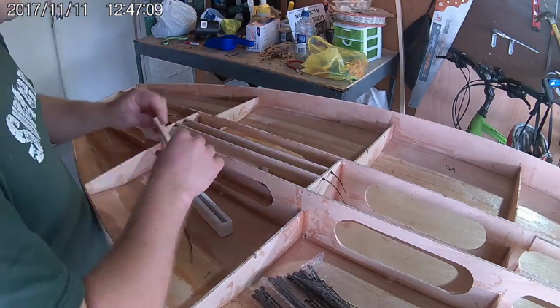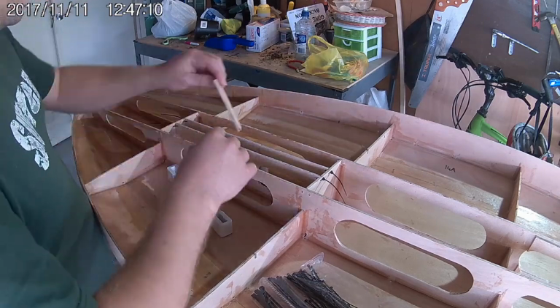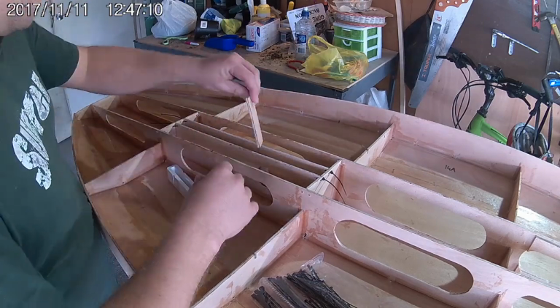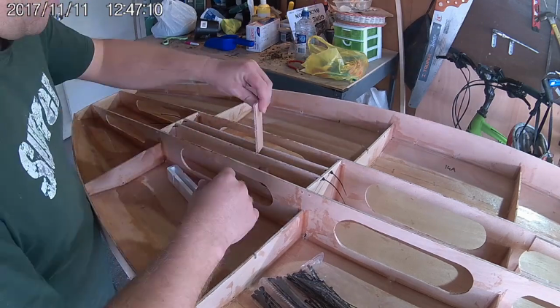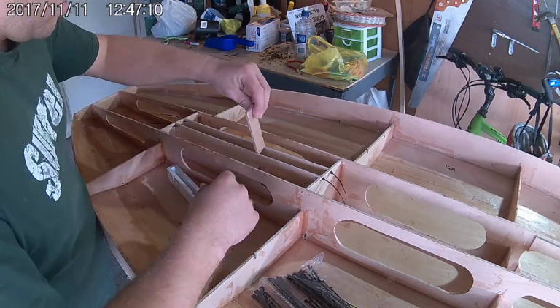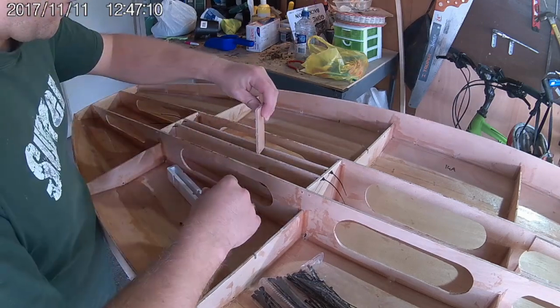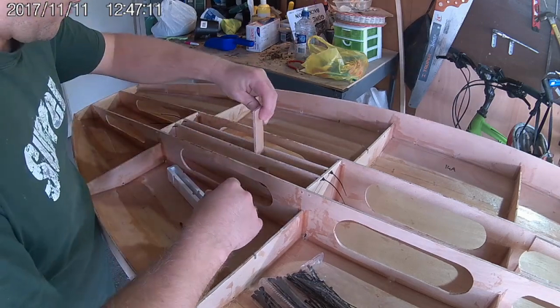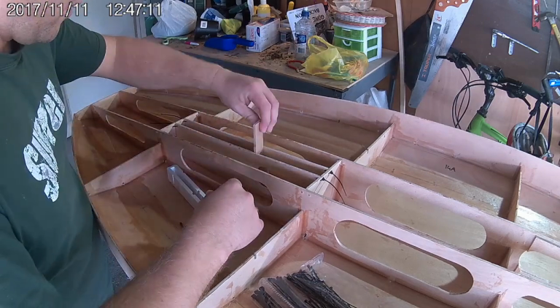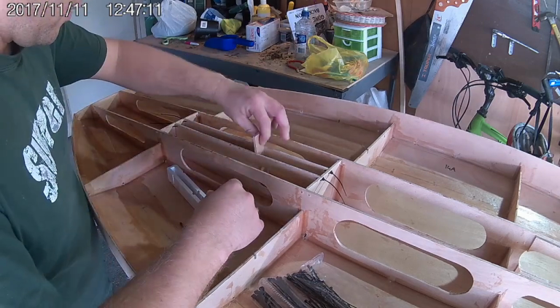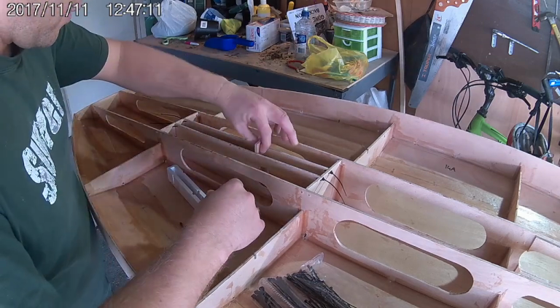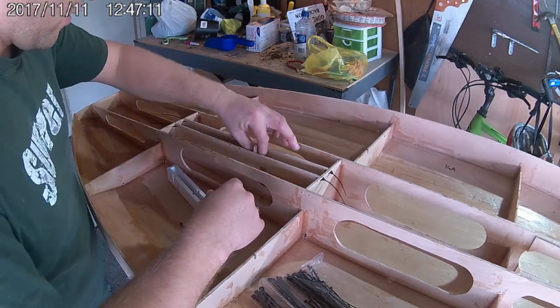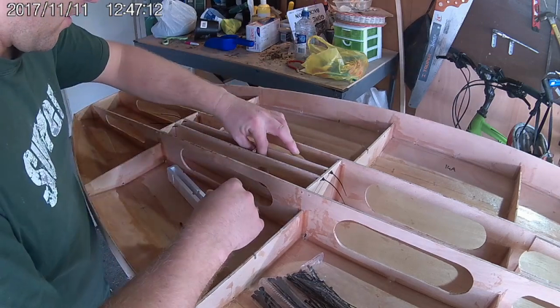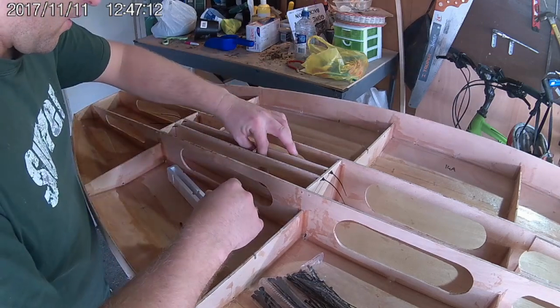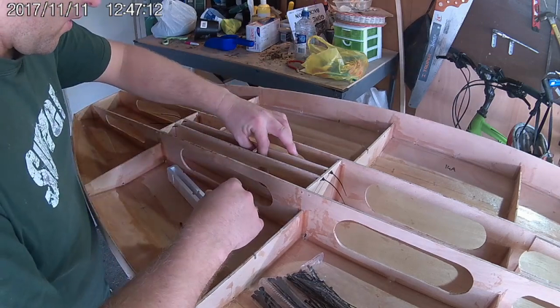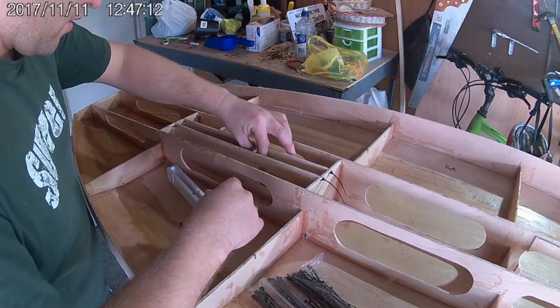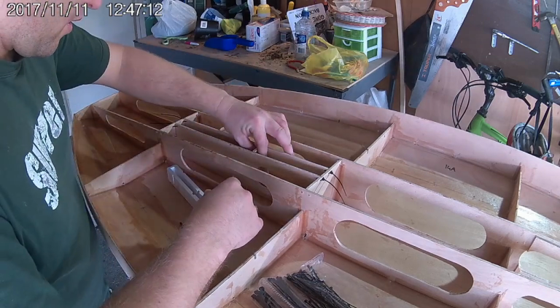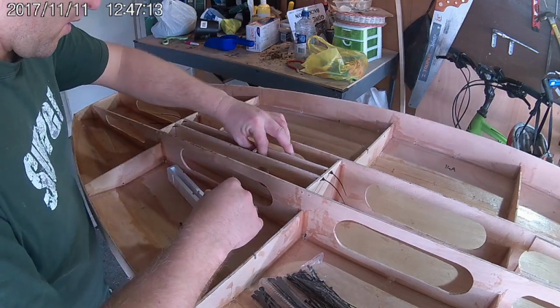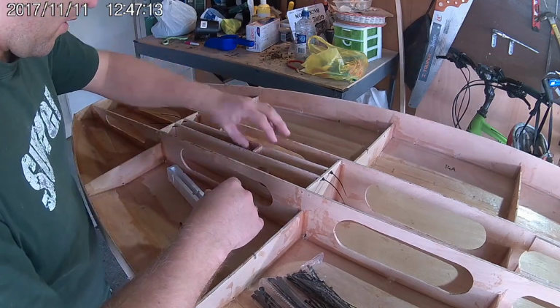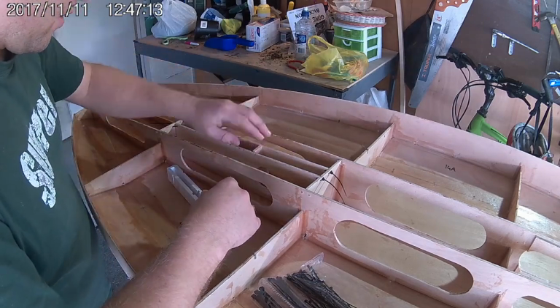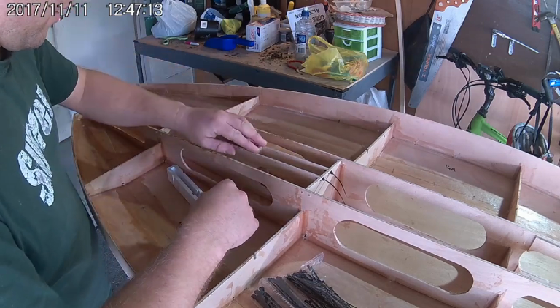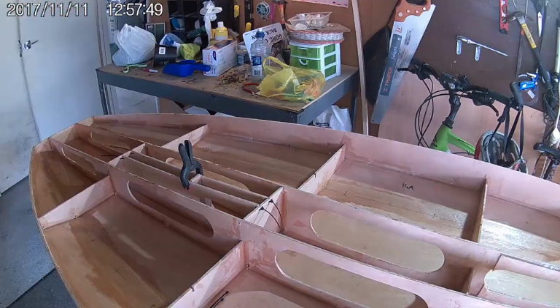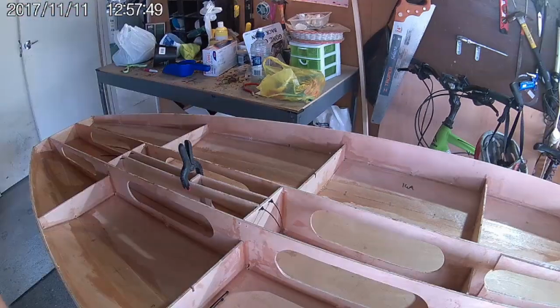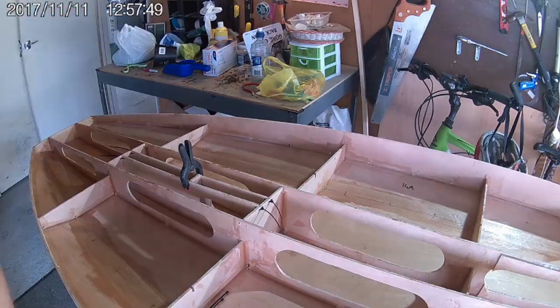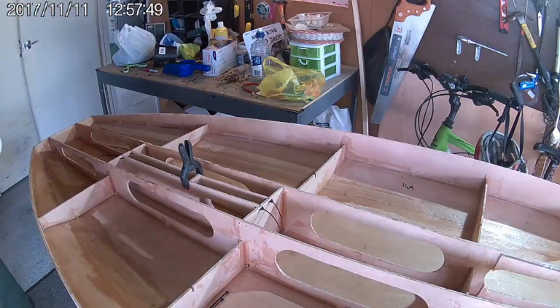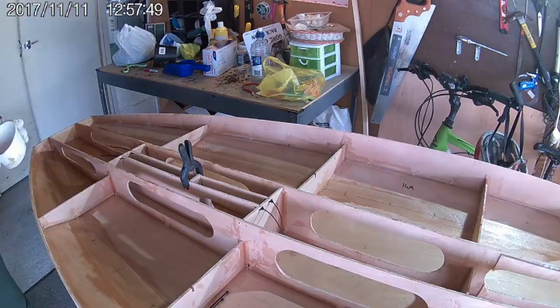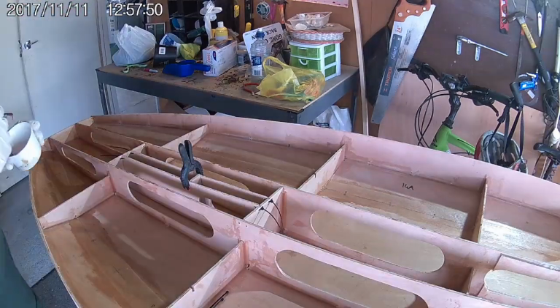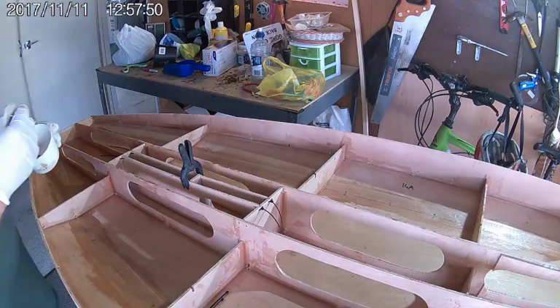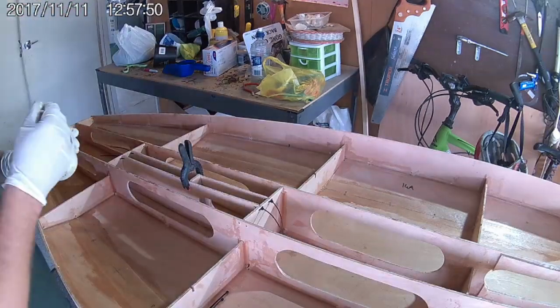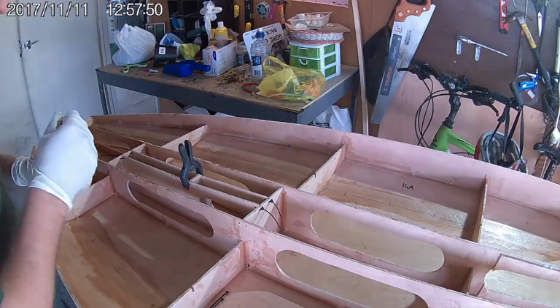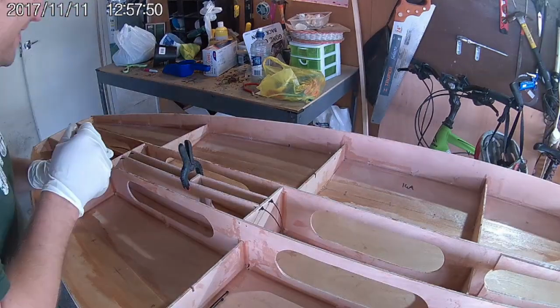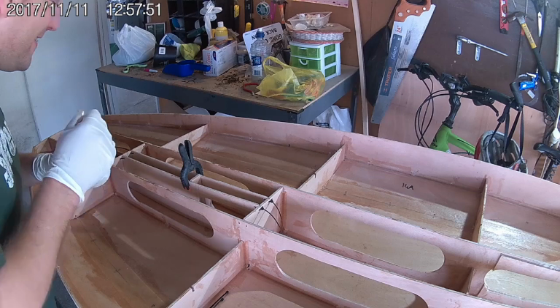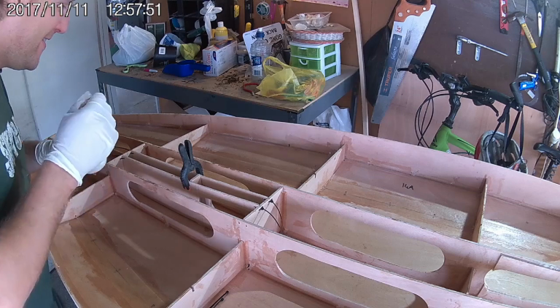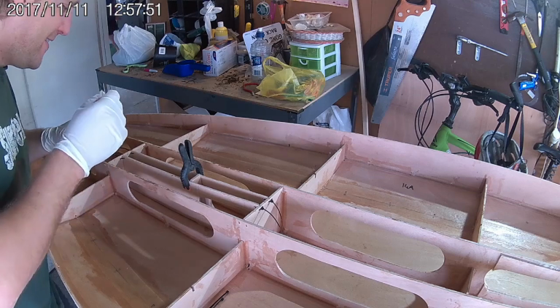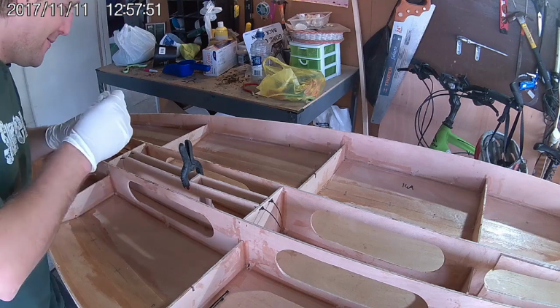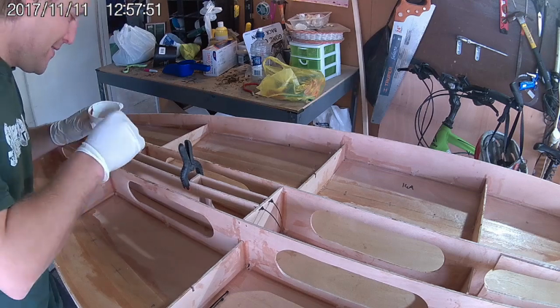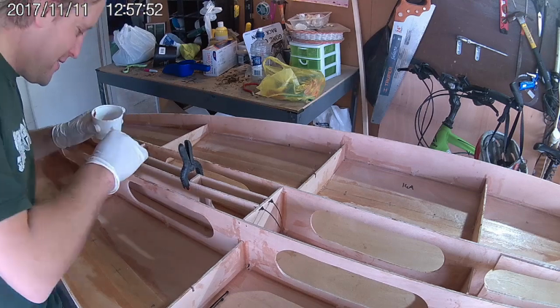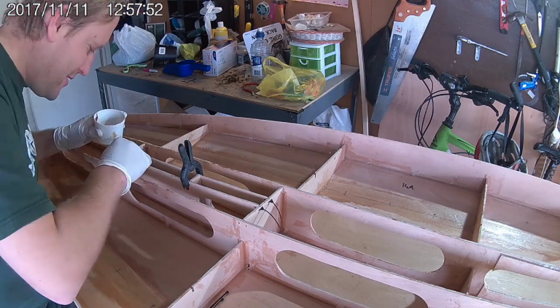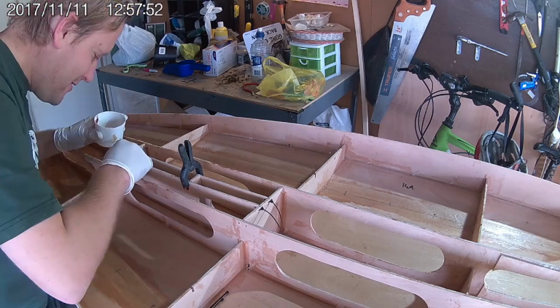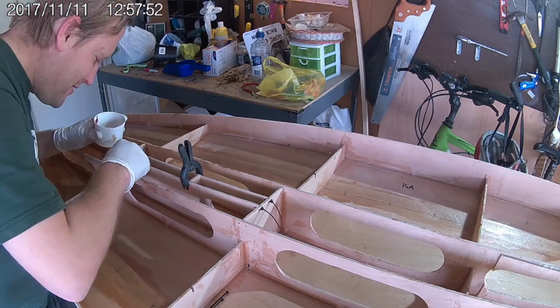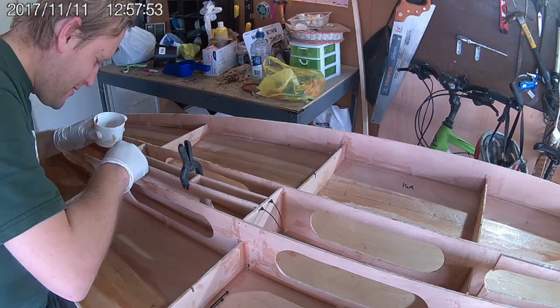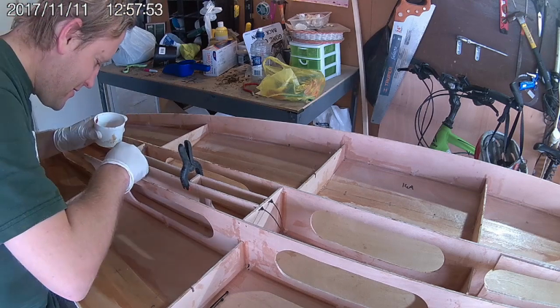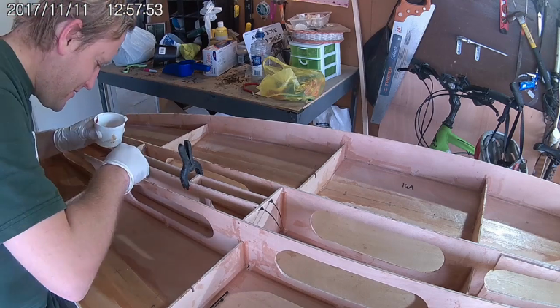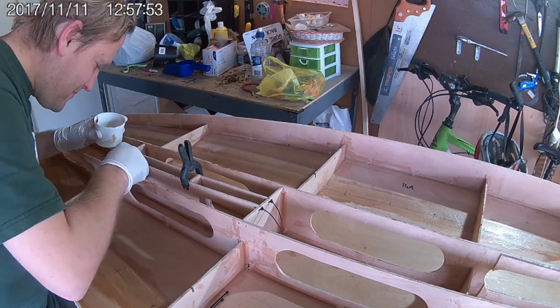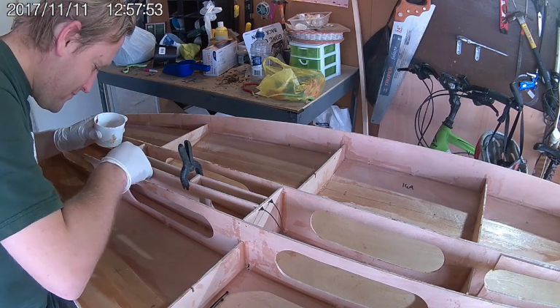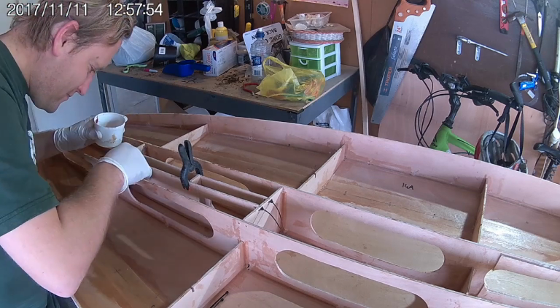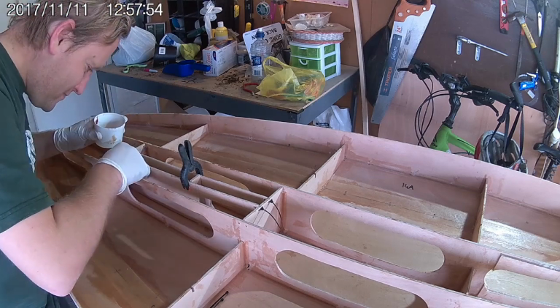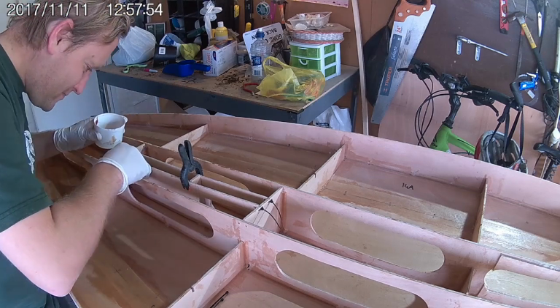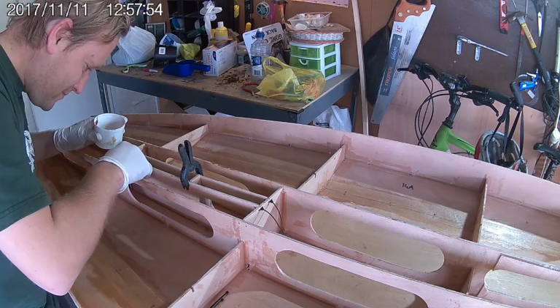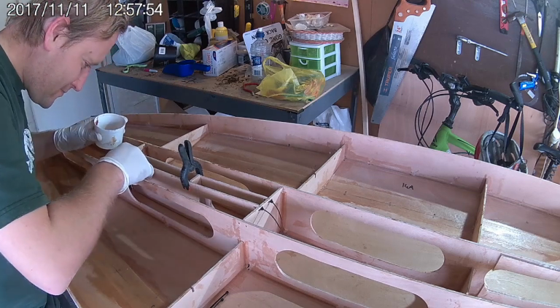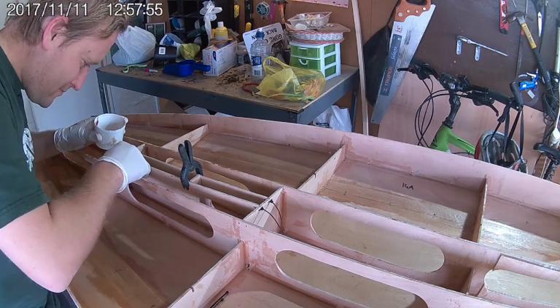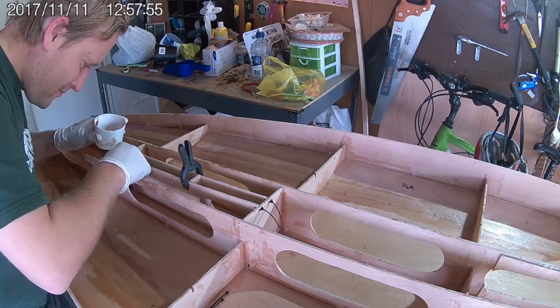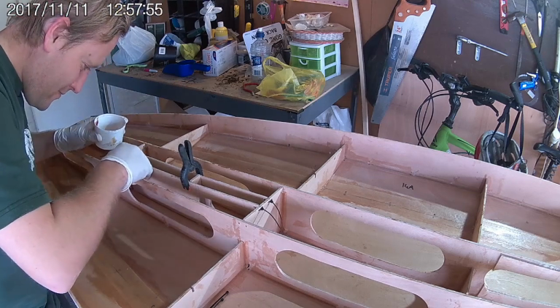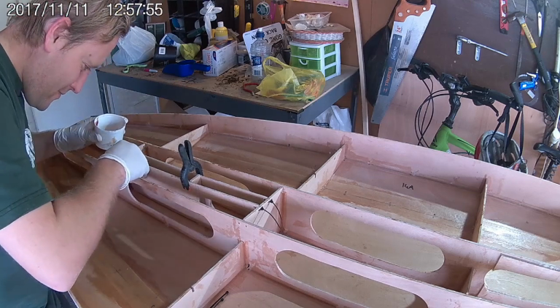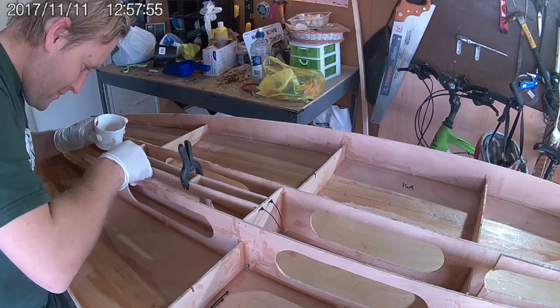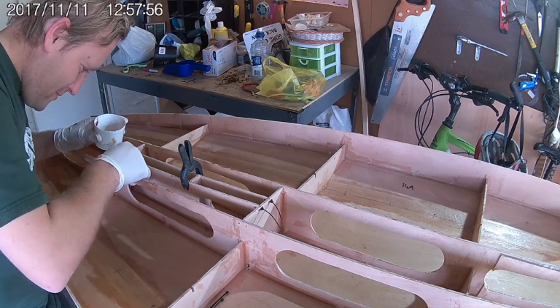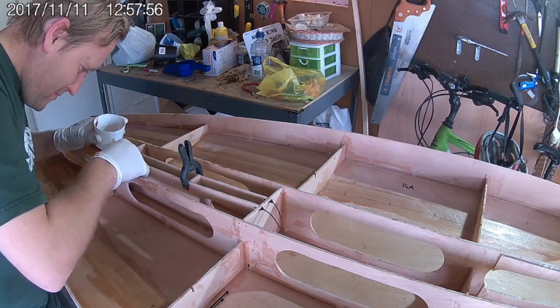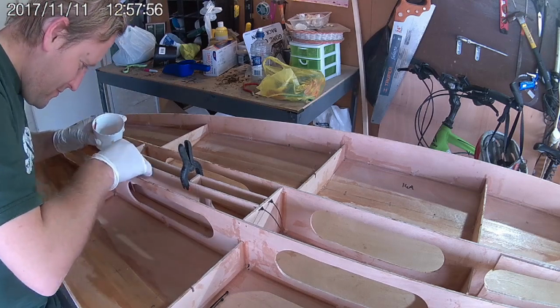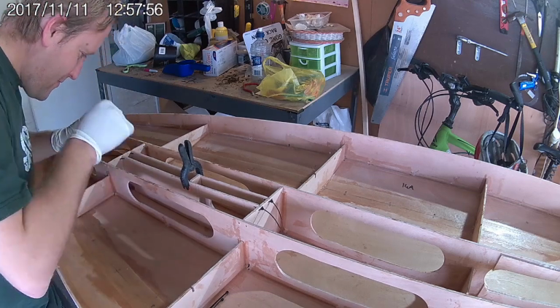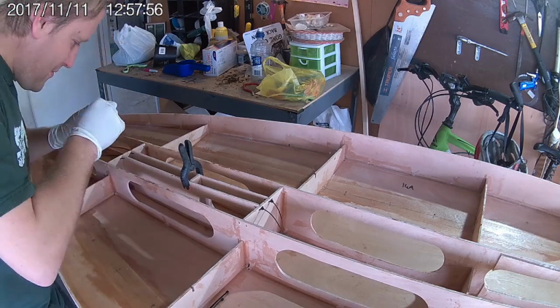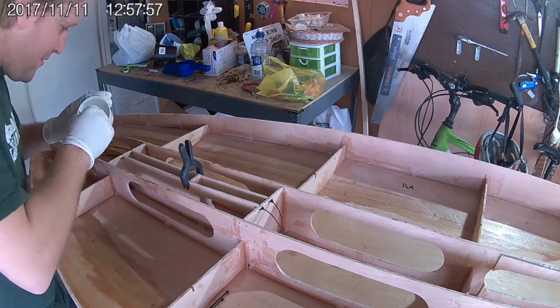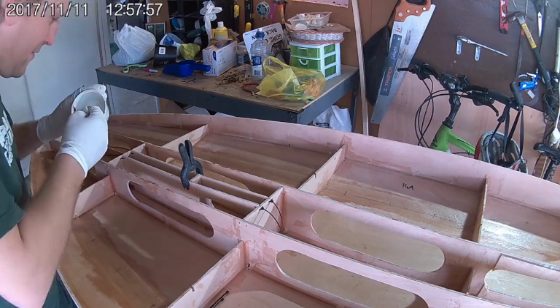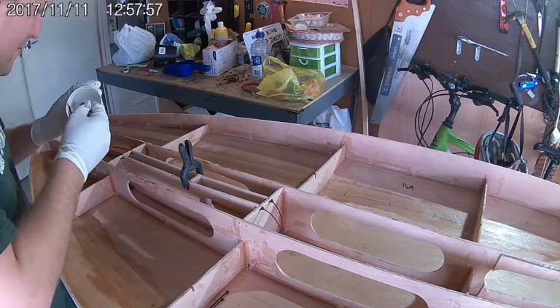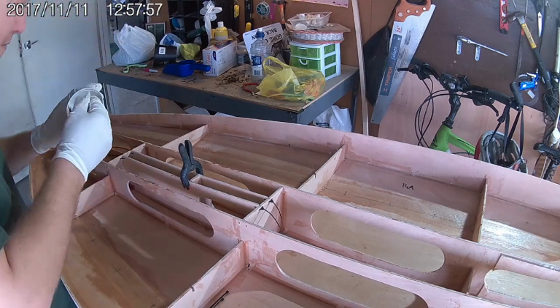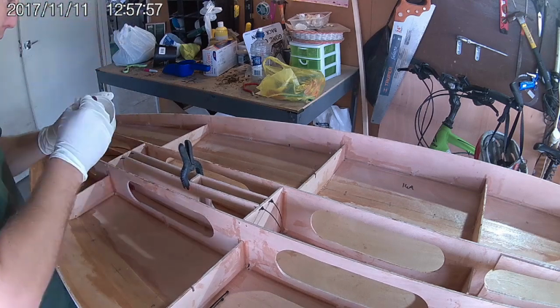Next, the front support can be simply held in place with a clamp while you apply glue to all of the fin box panels.